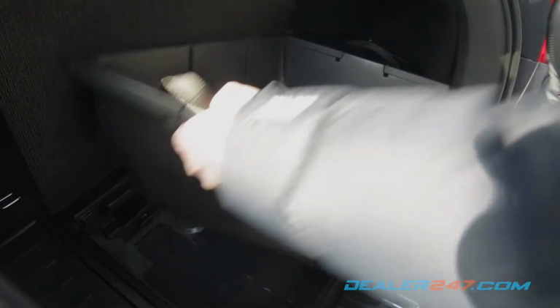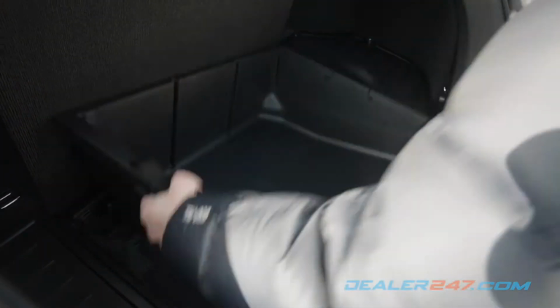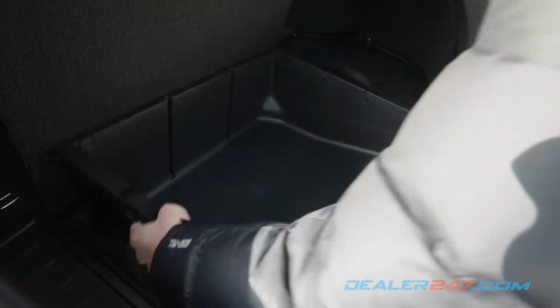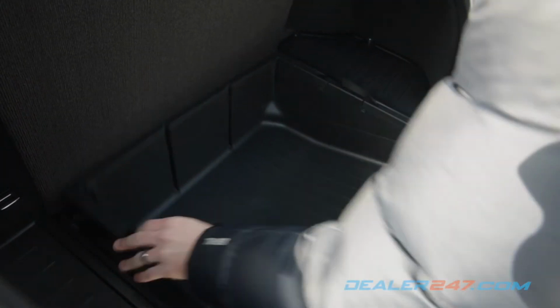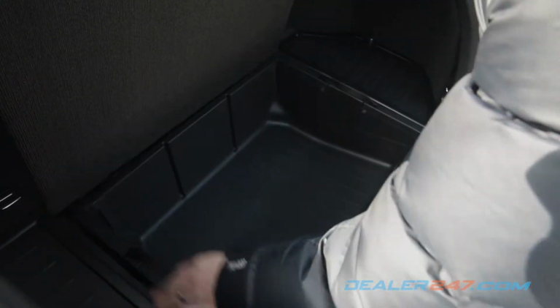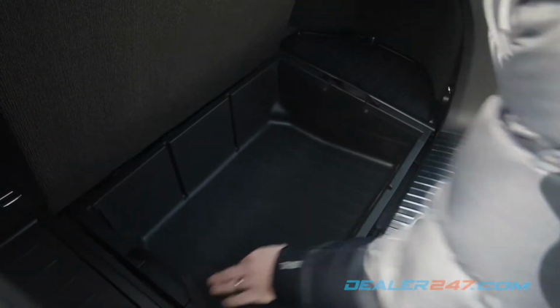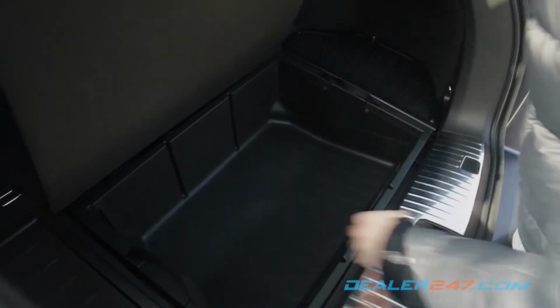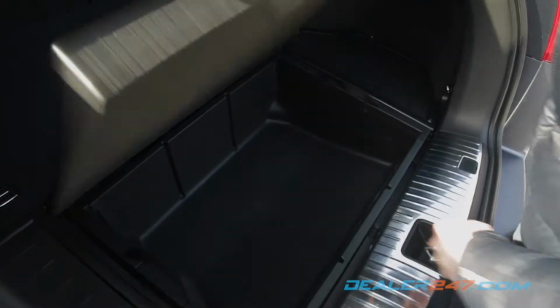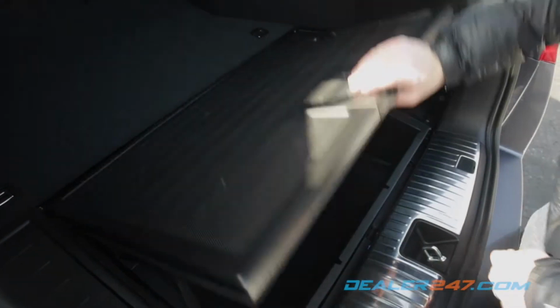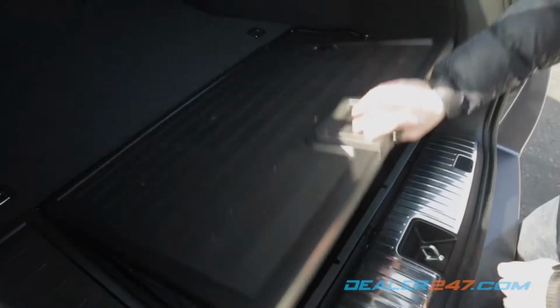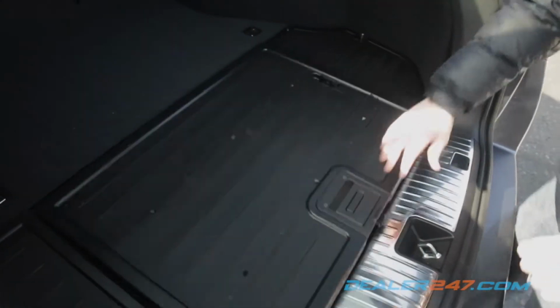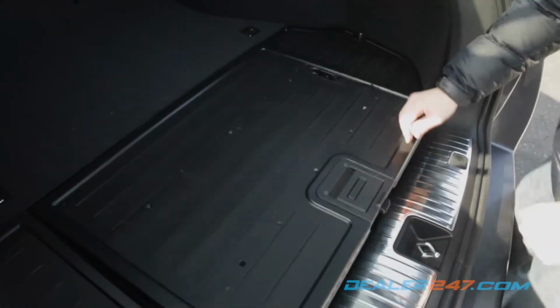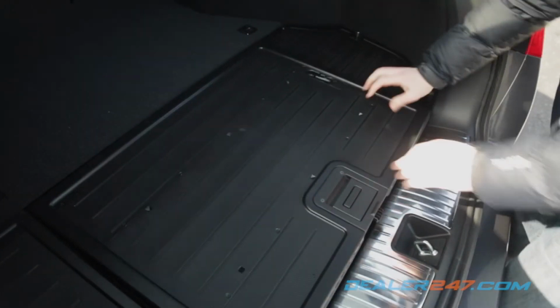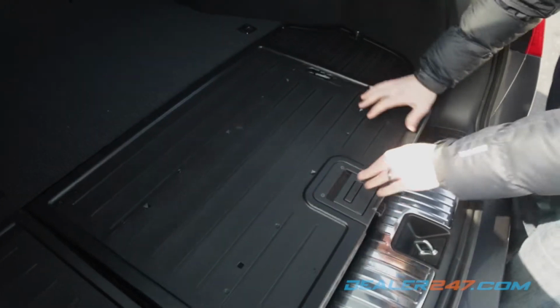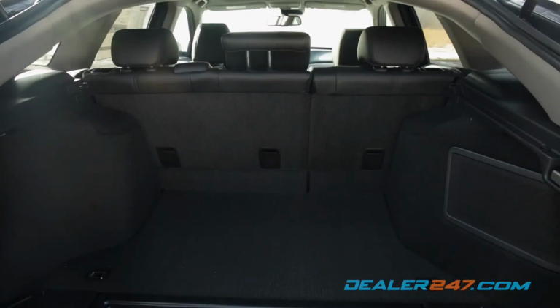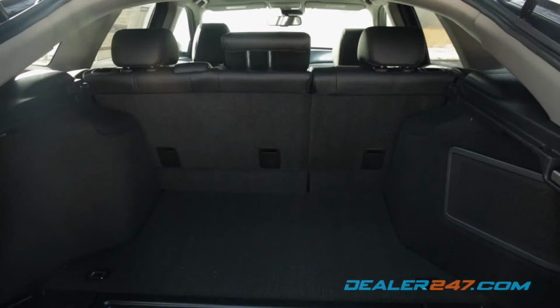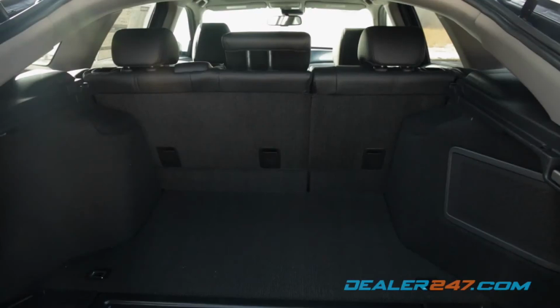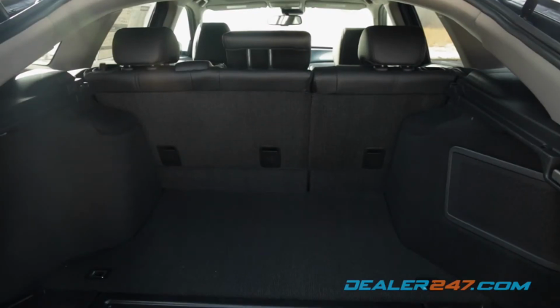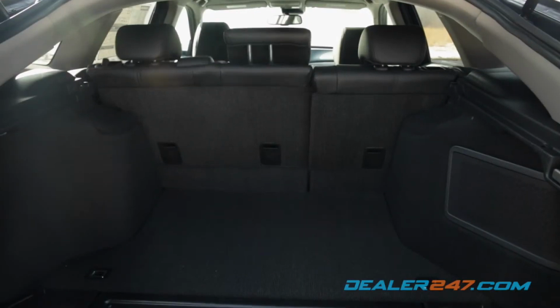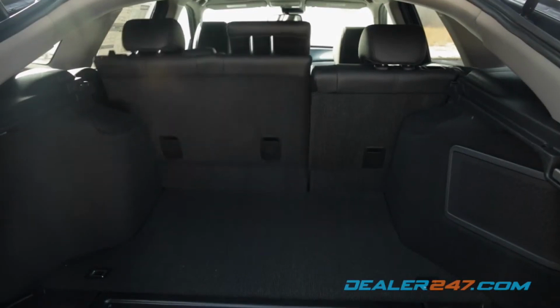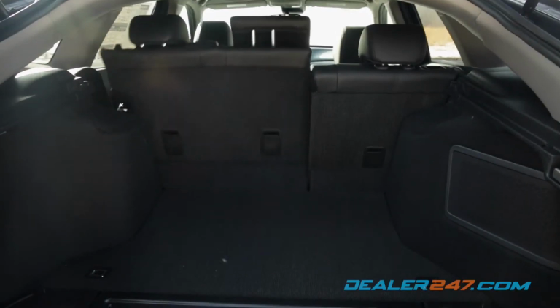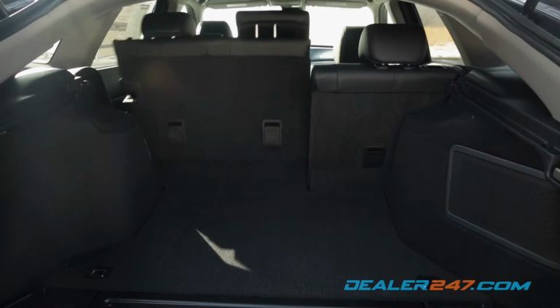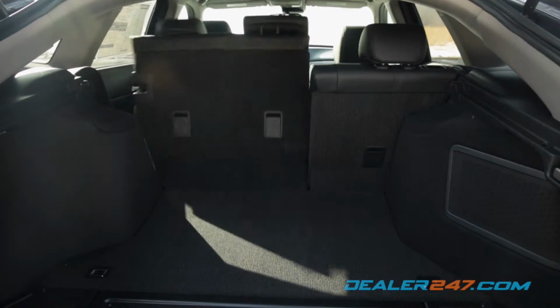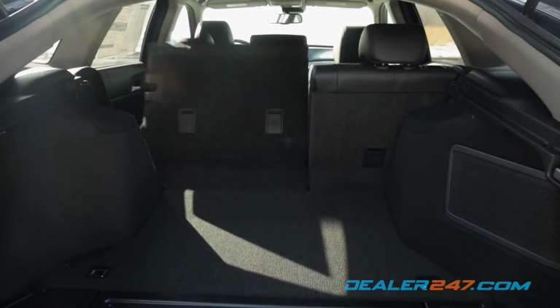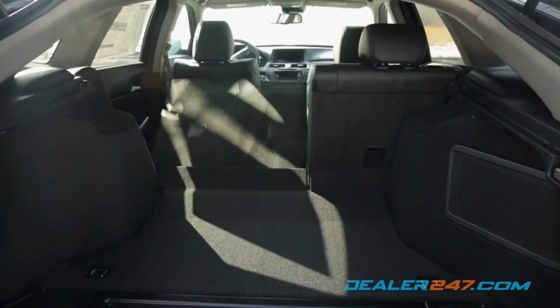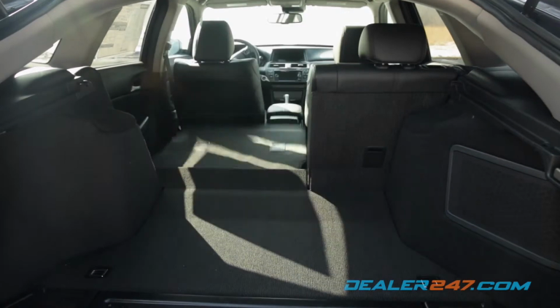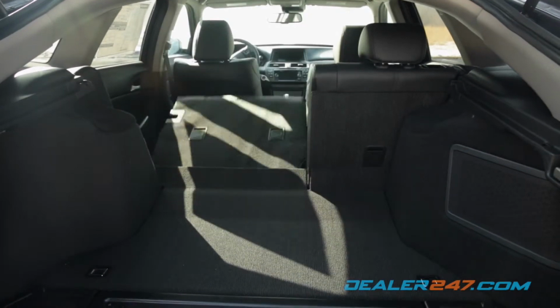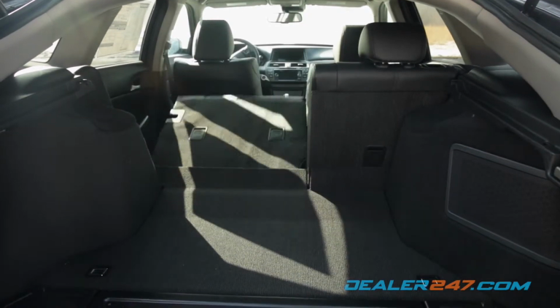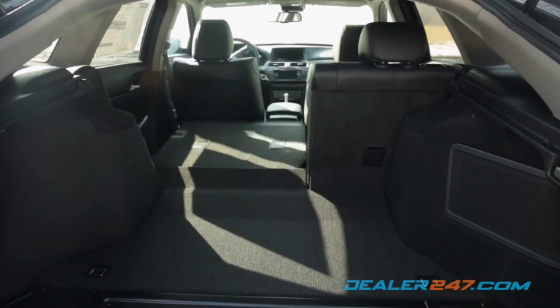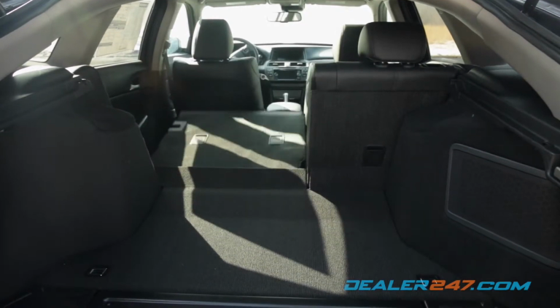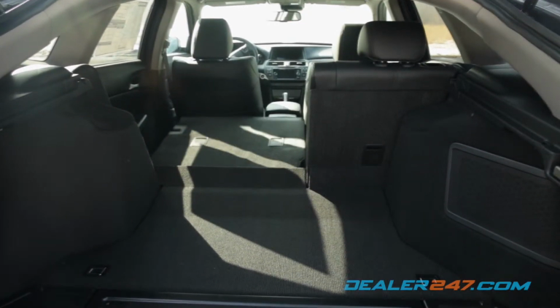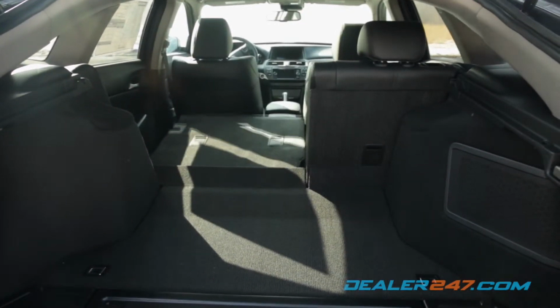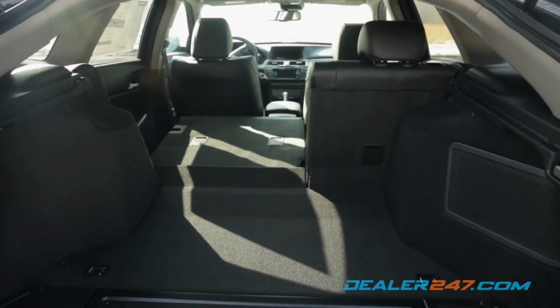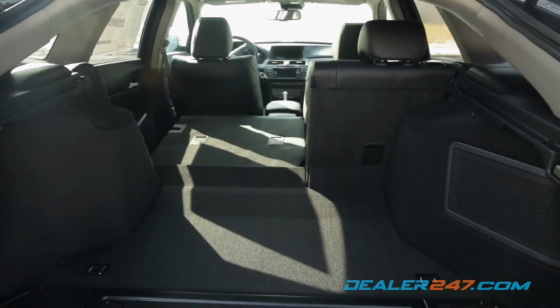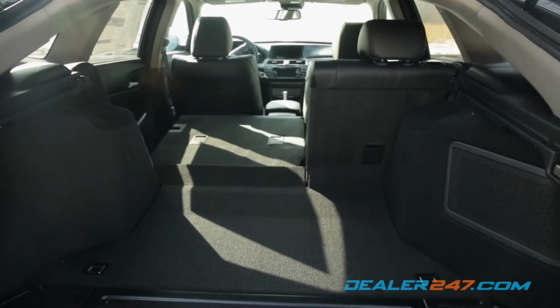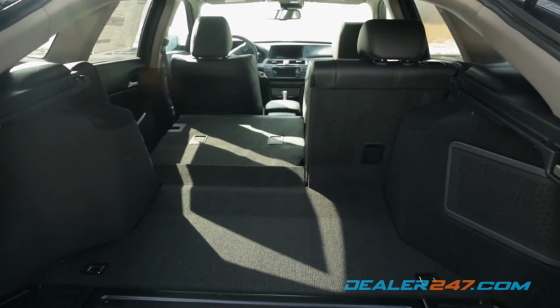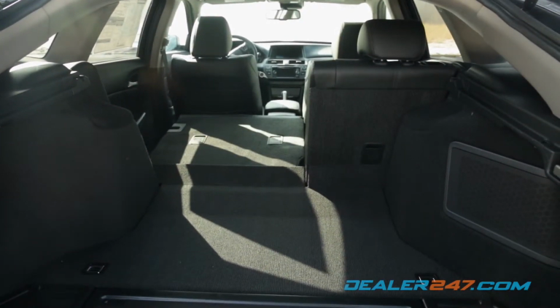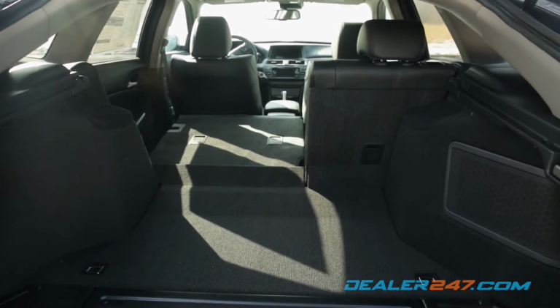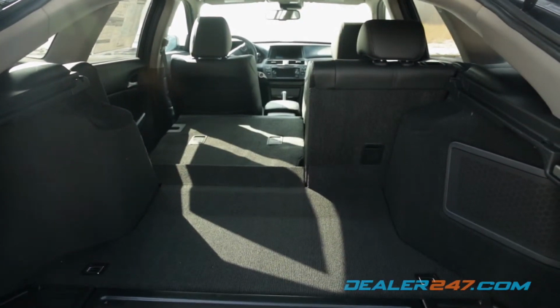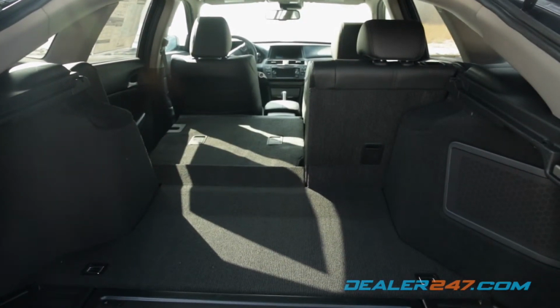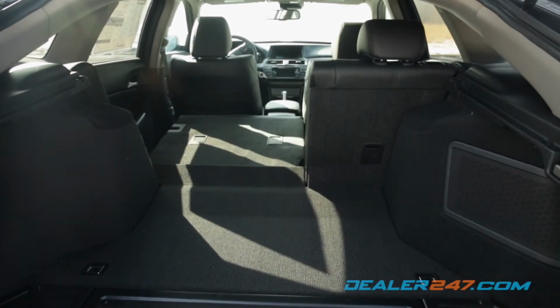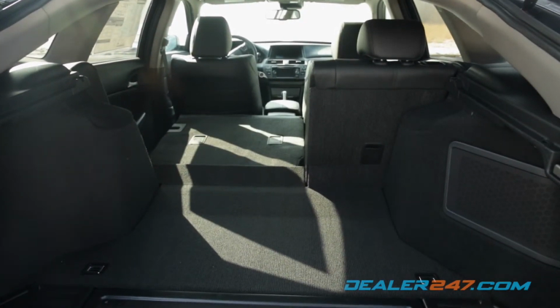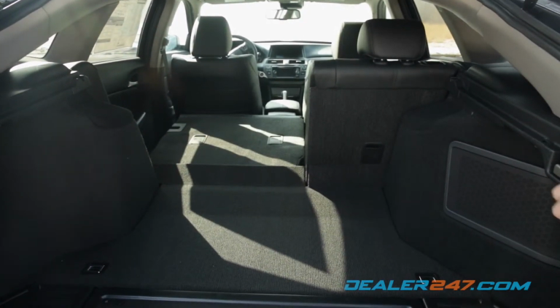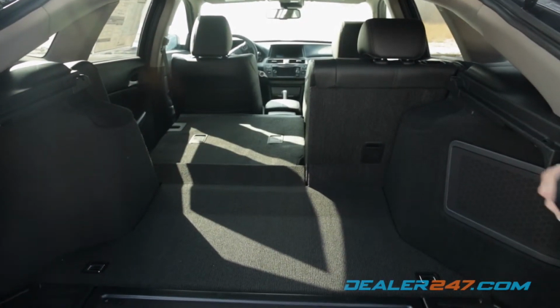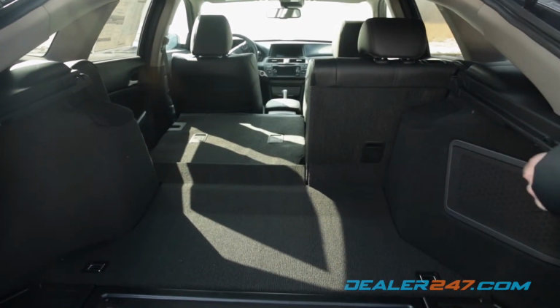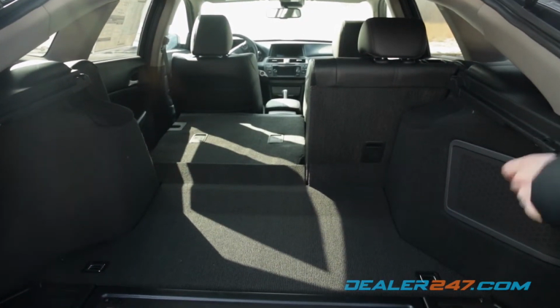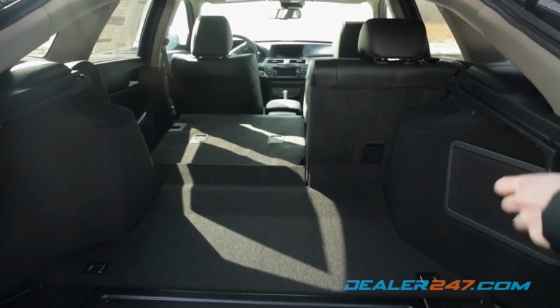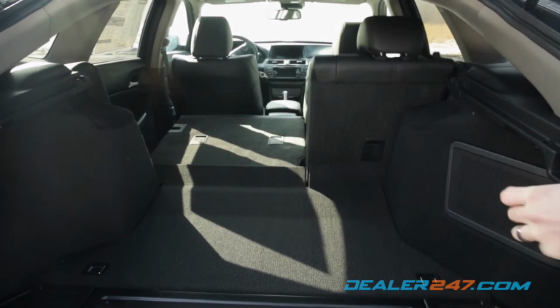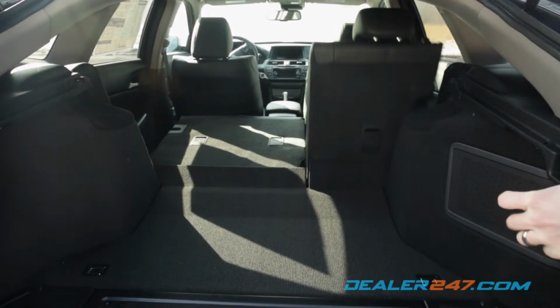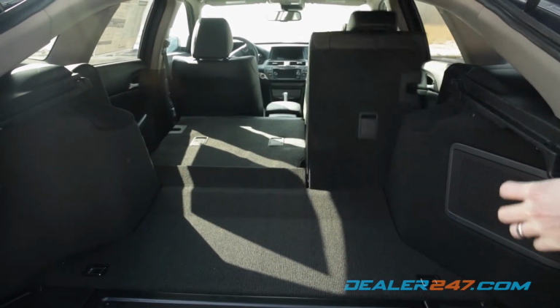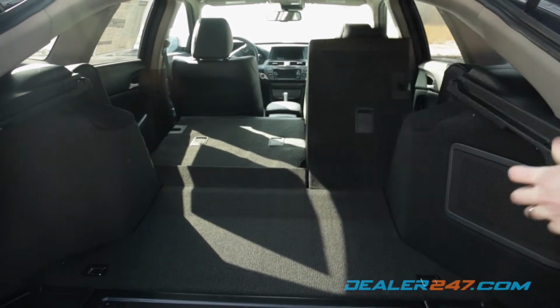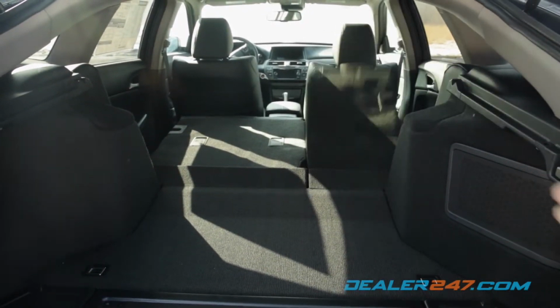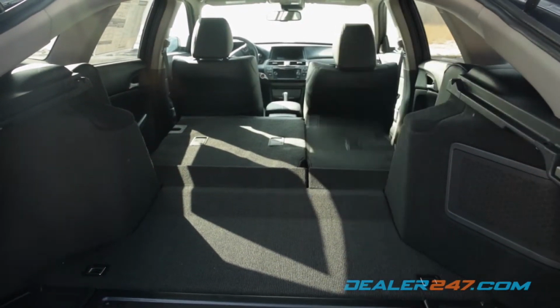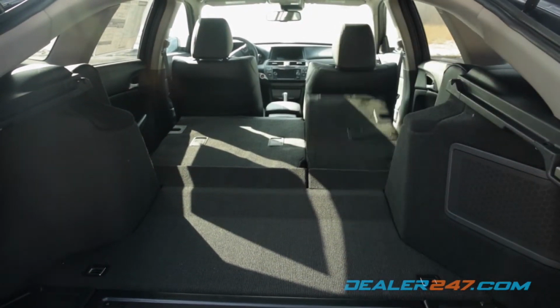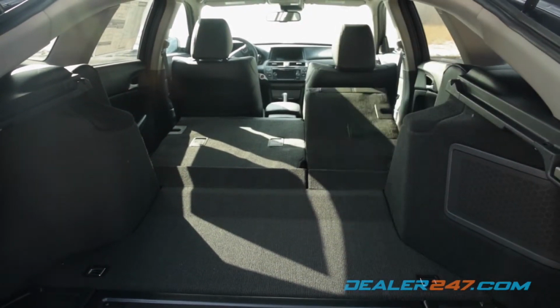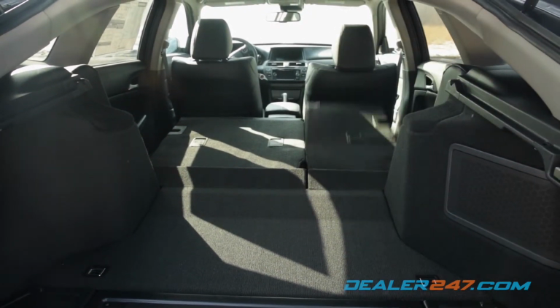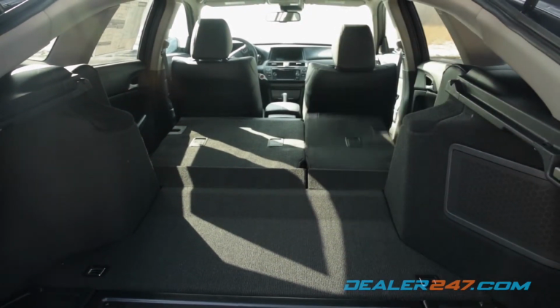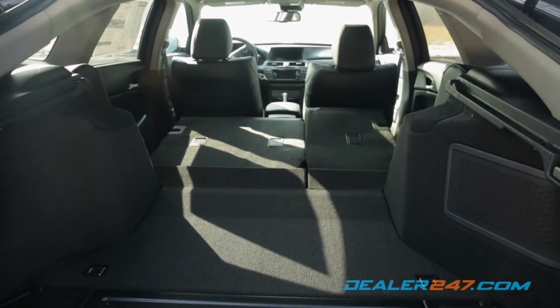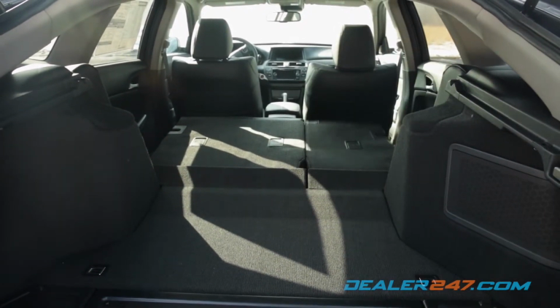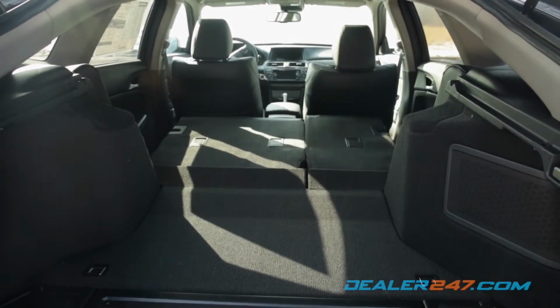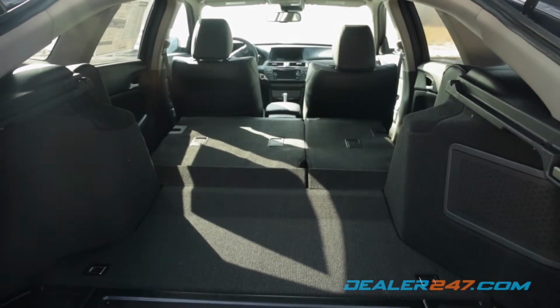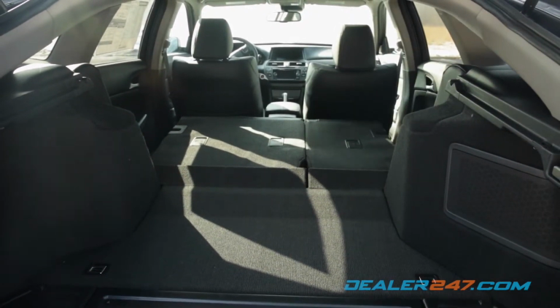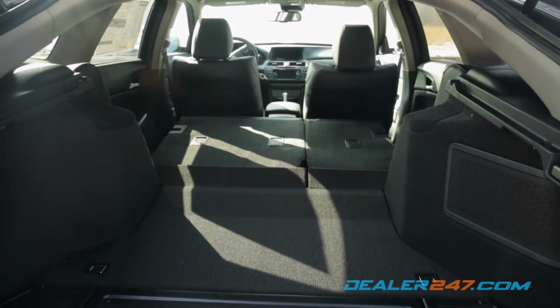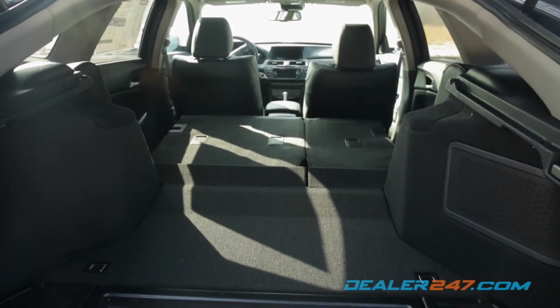The split bench easily folds down, freeing up a total of 51.3 cubic feet of cargo space.